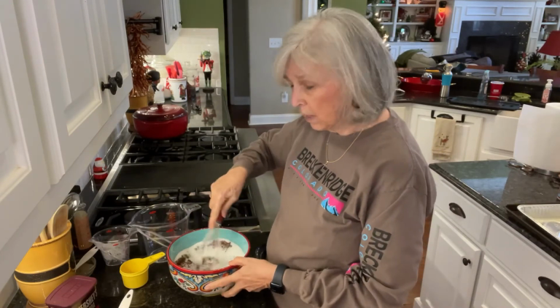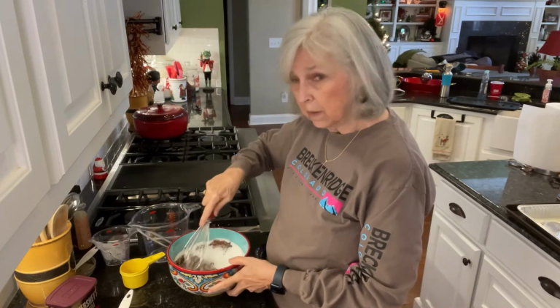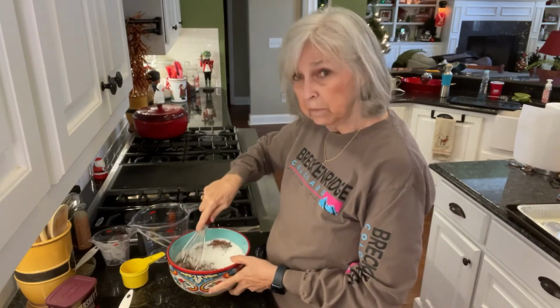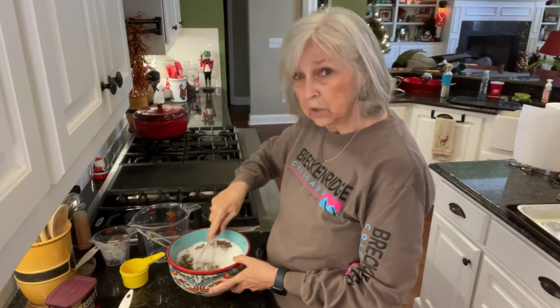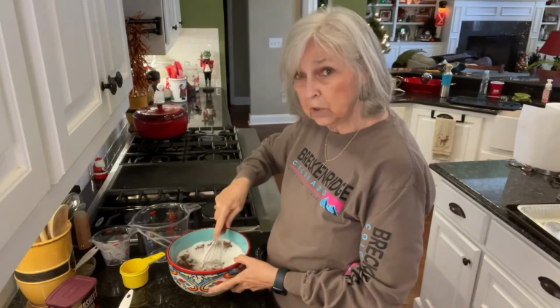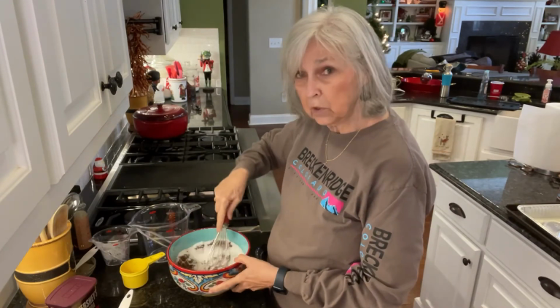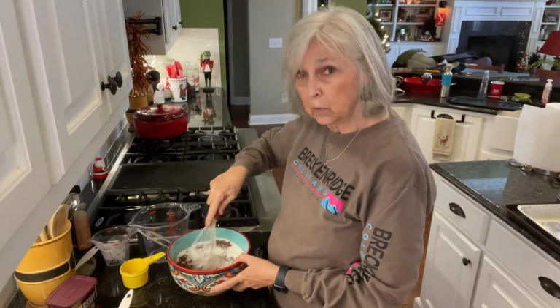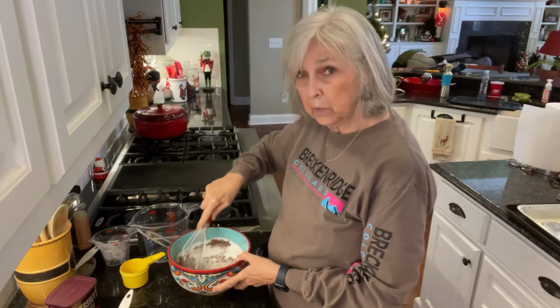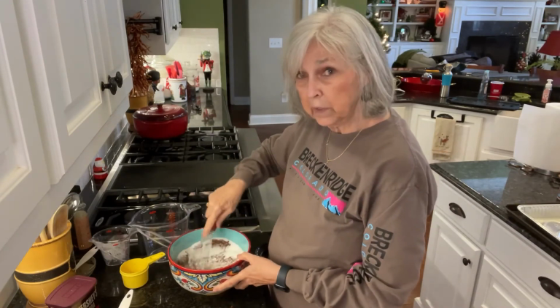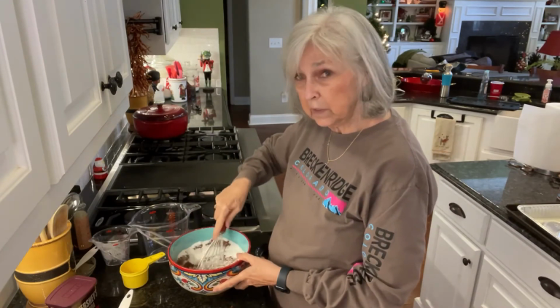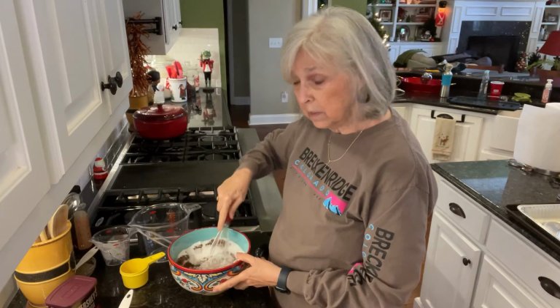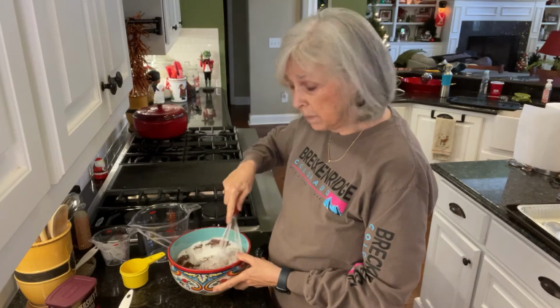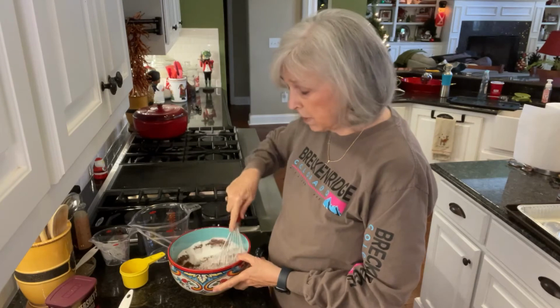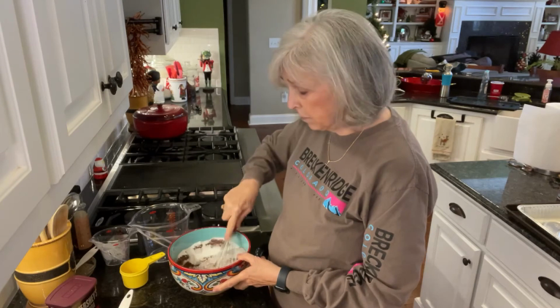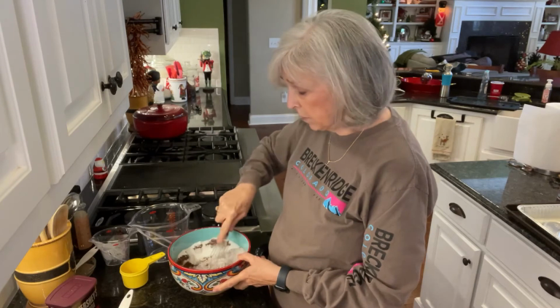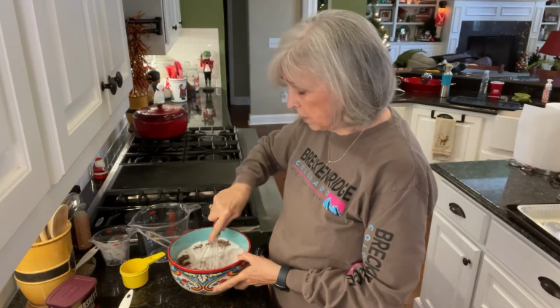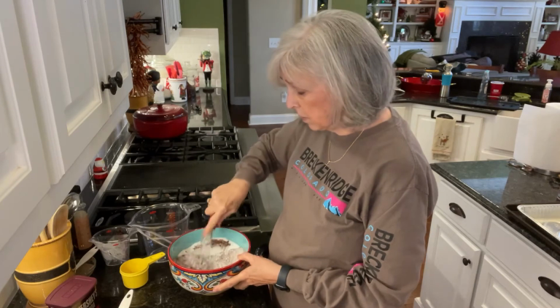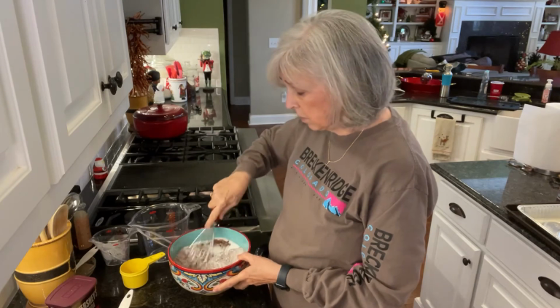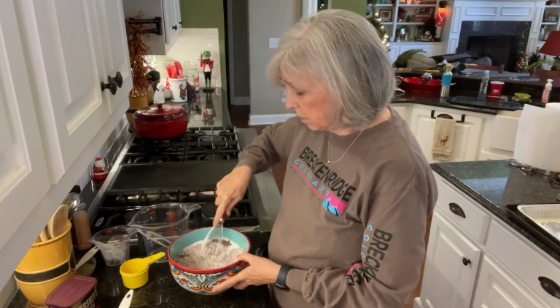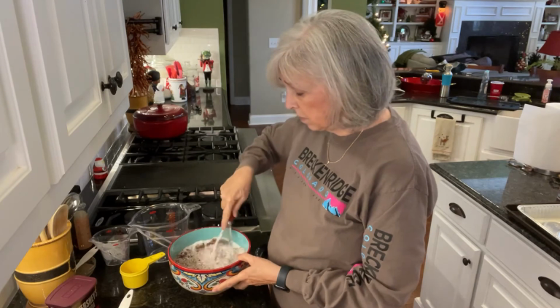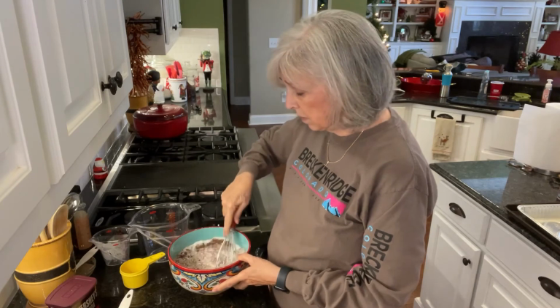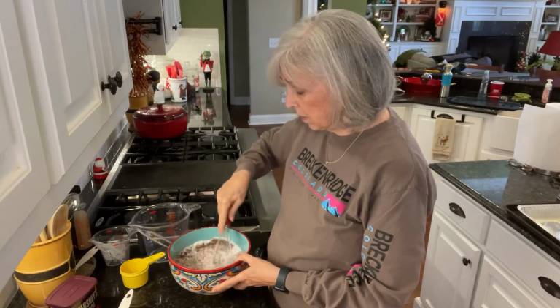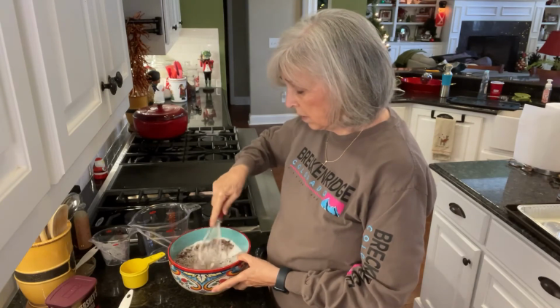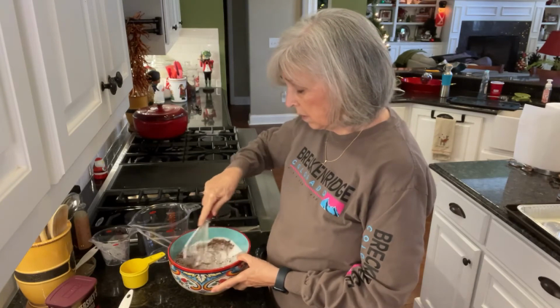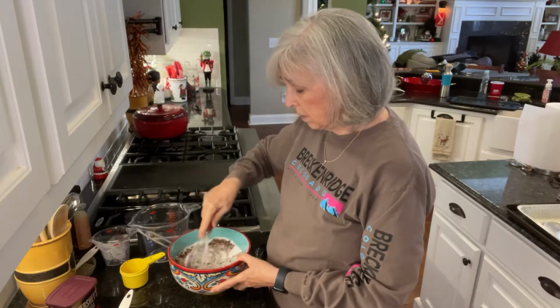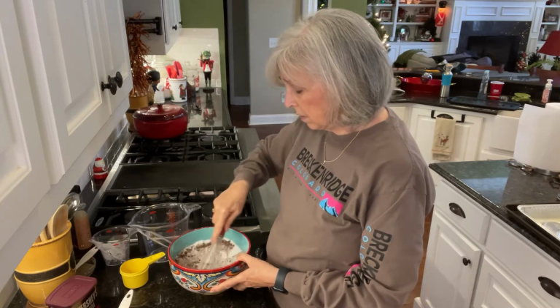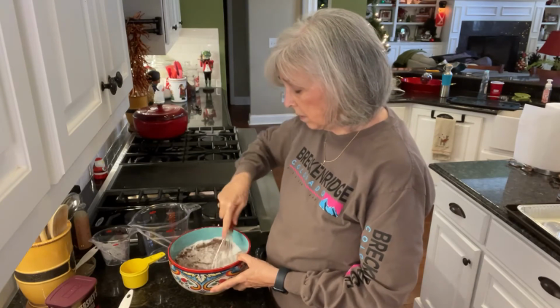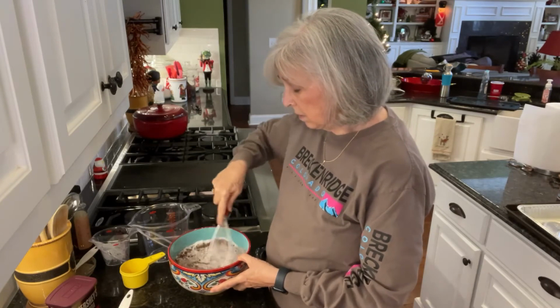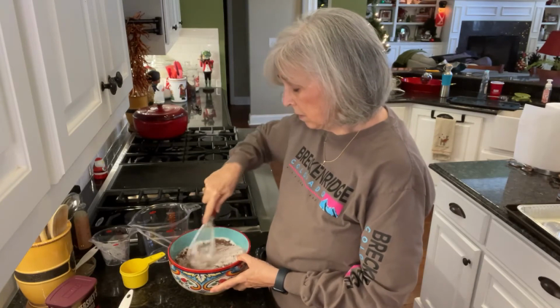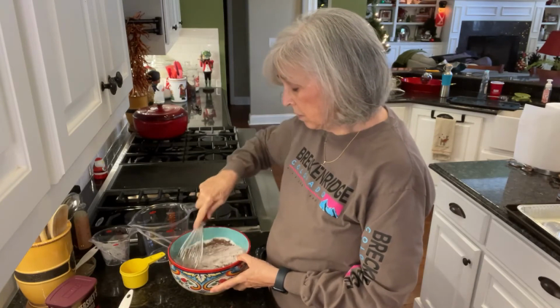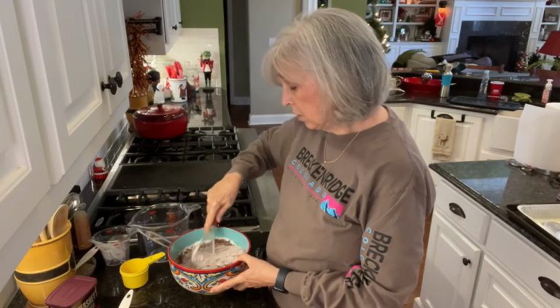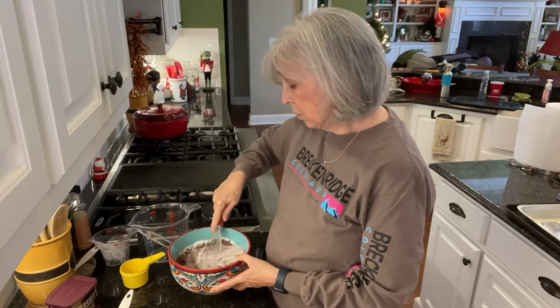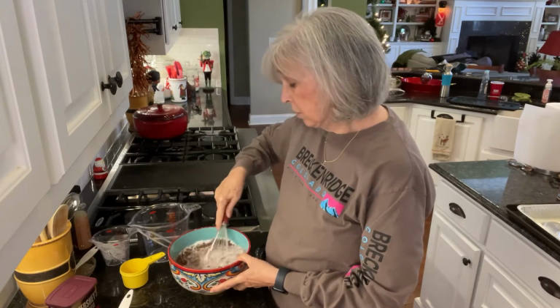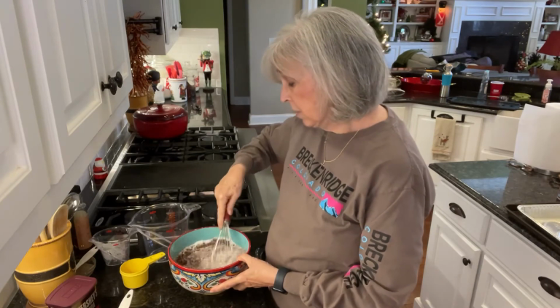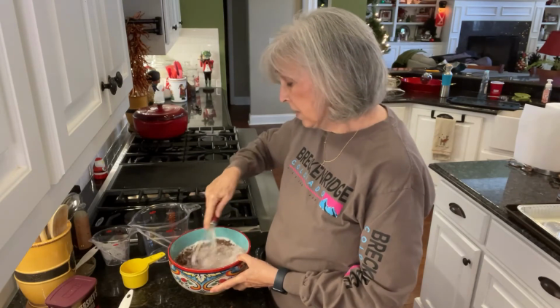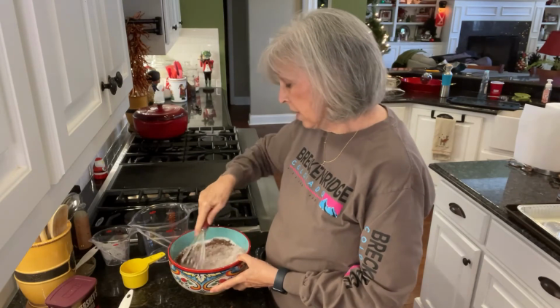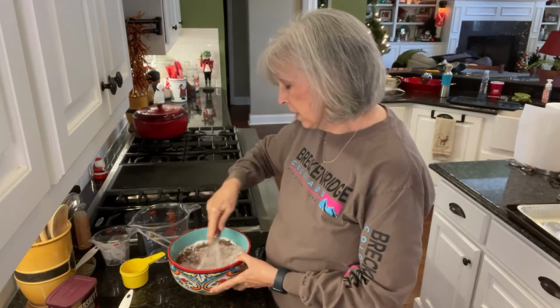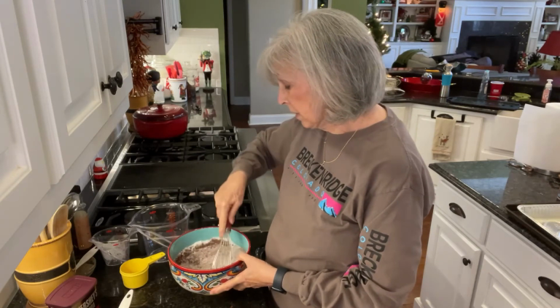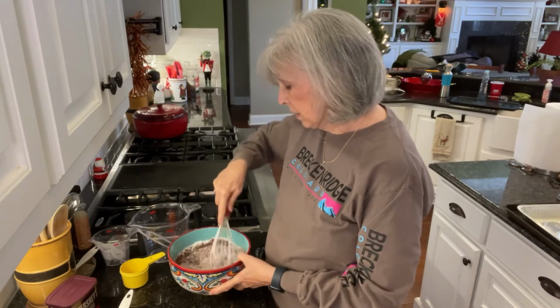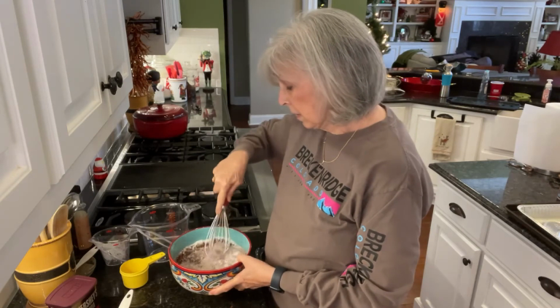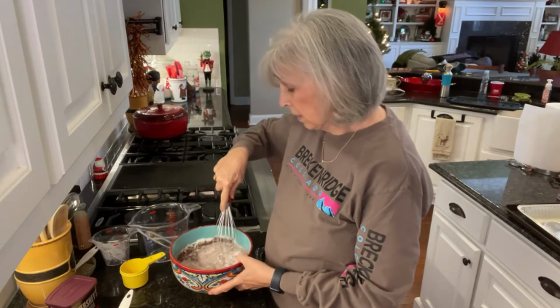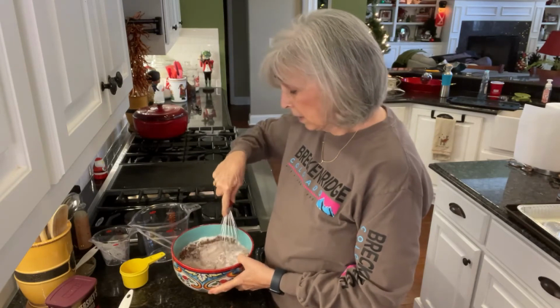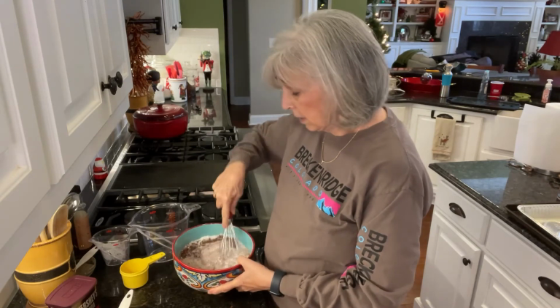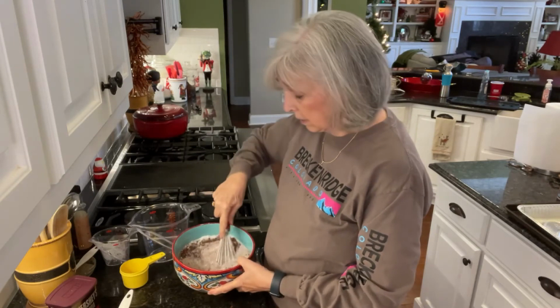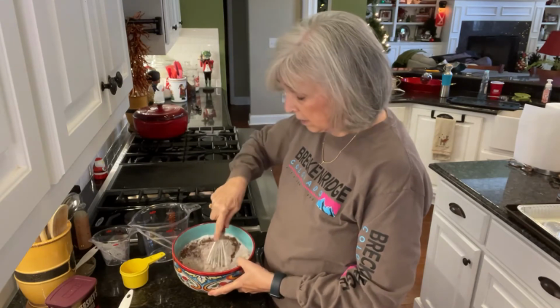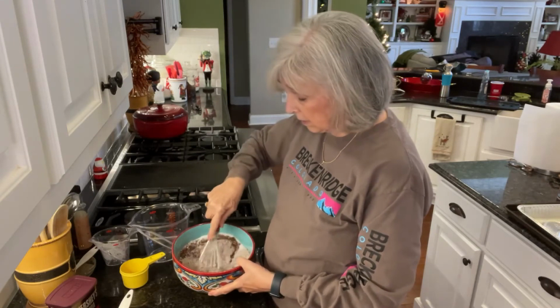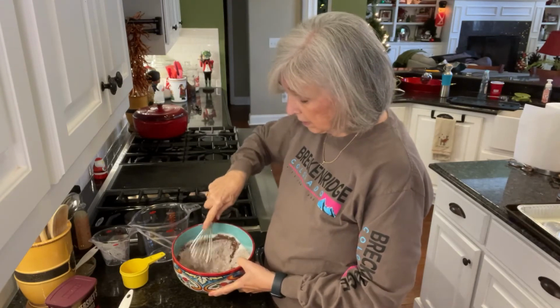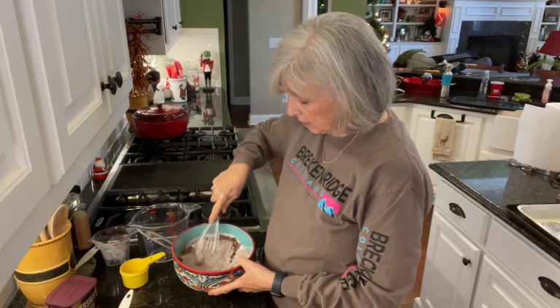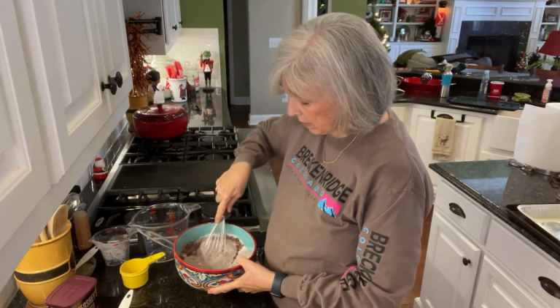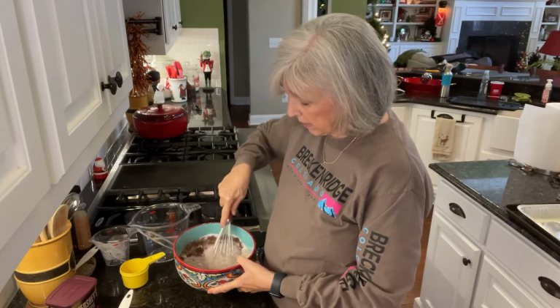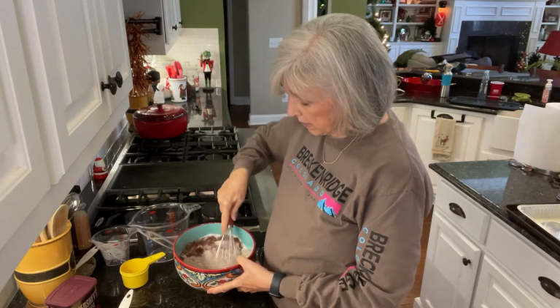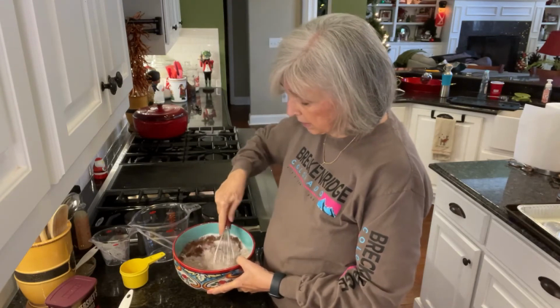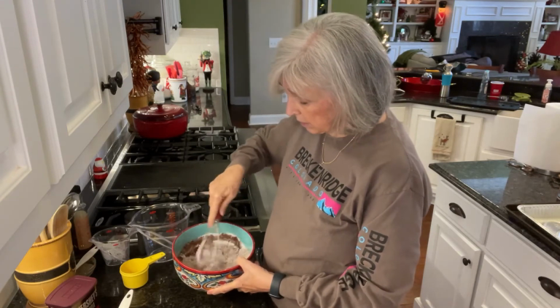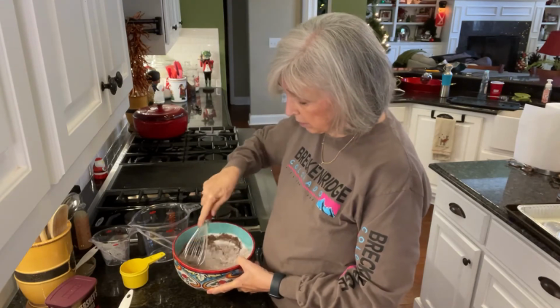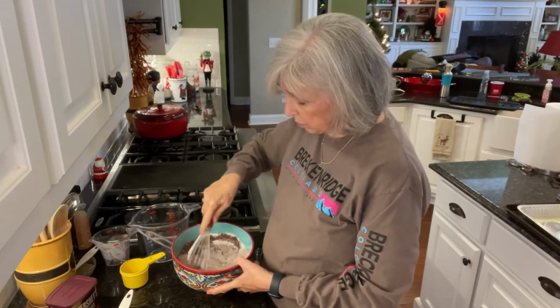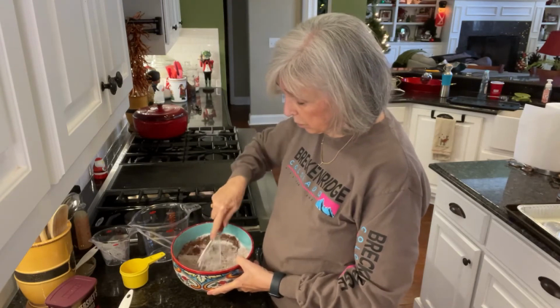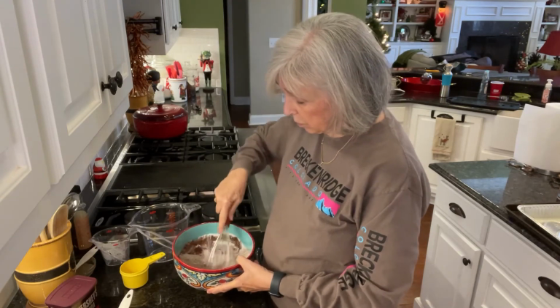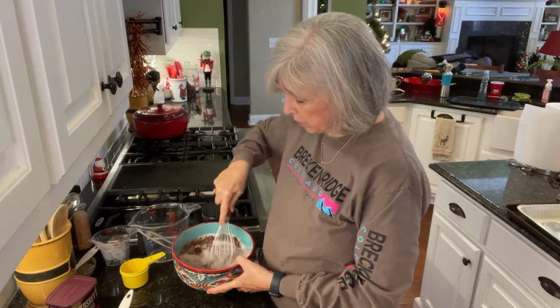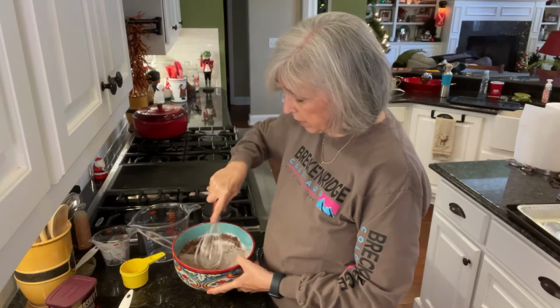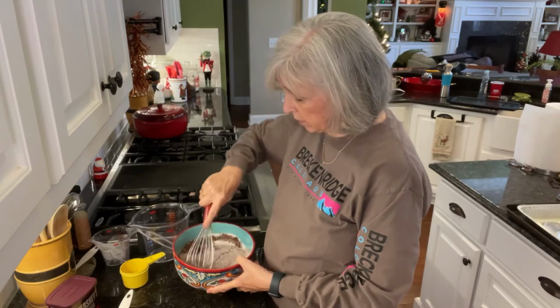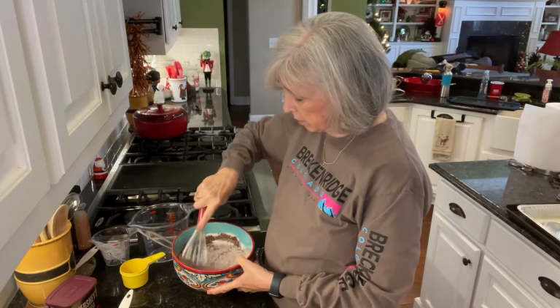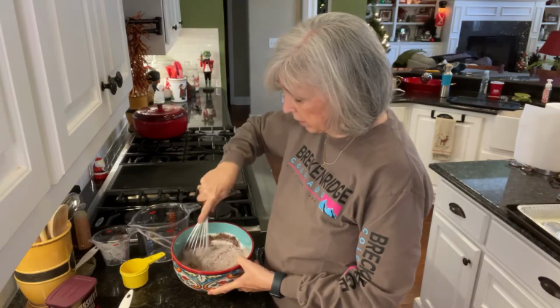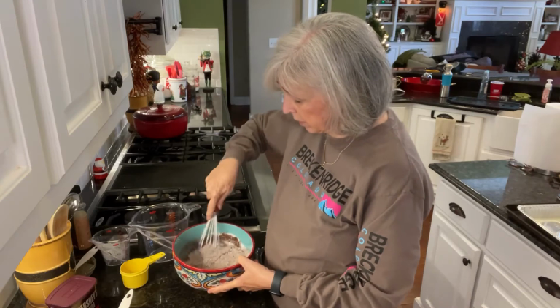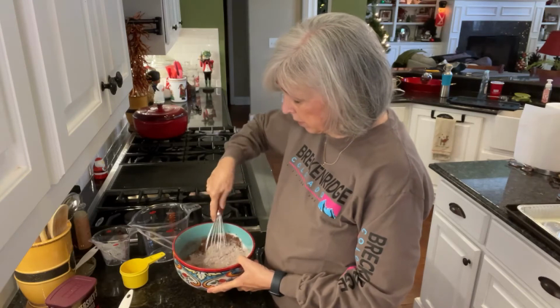And then I'm just going to stir all those together — these are just the dry ingredients. I'm just going to whisk them up right here so that it turns a nice light brown color.